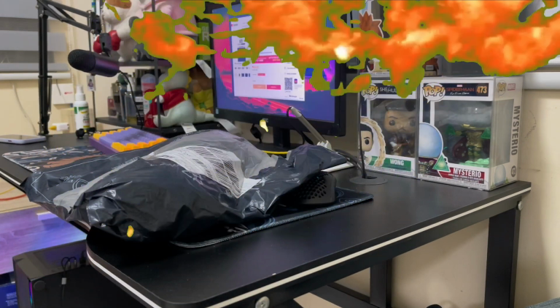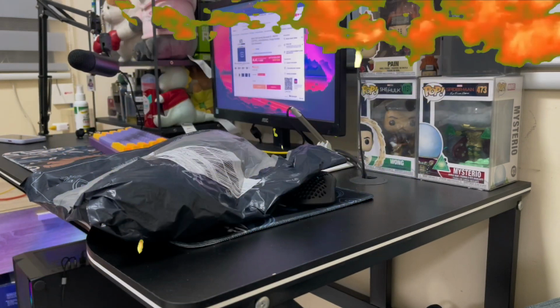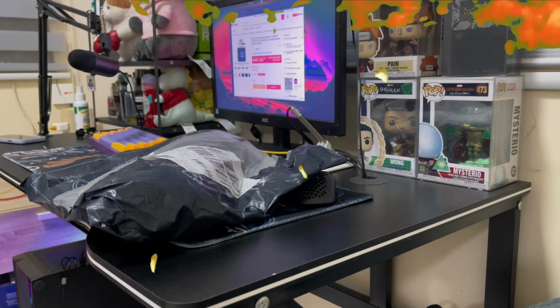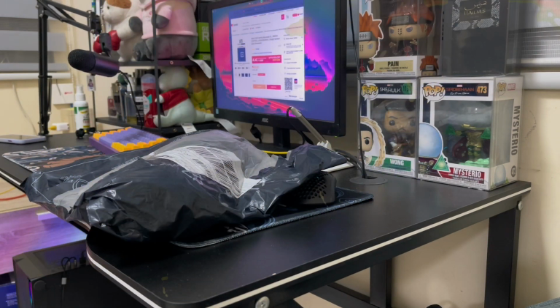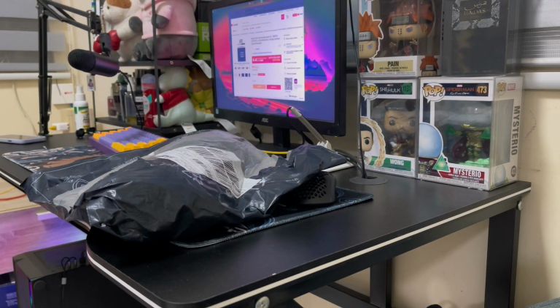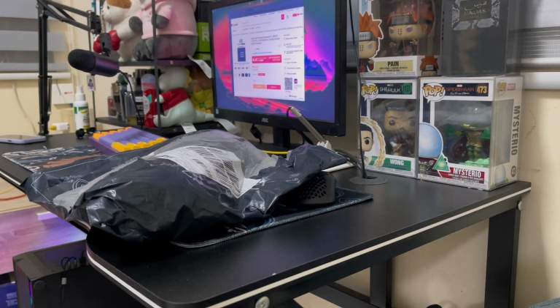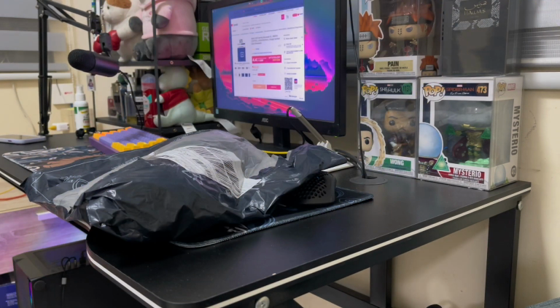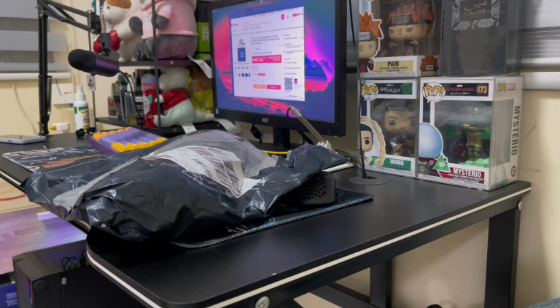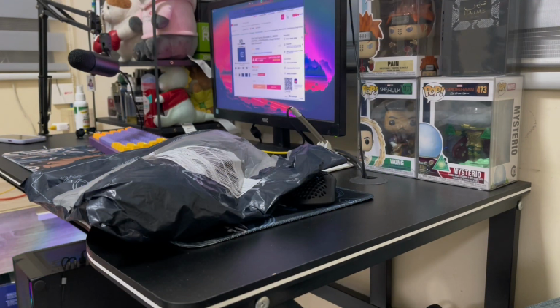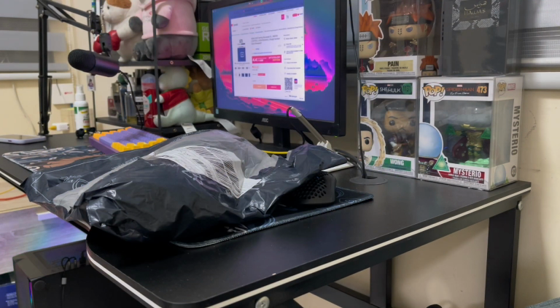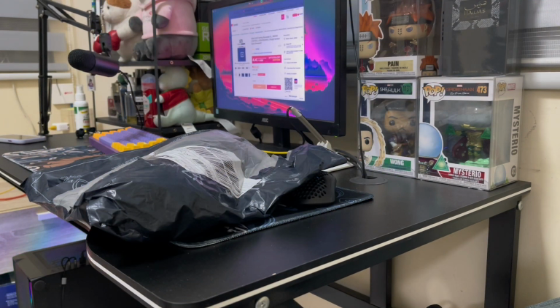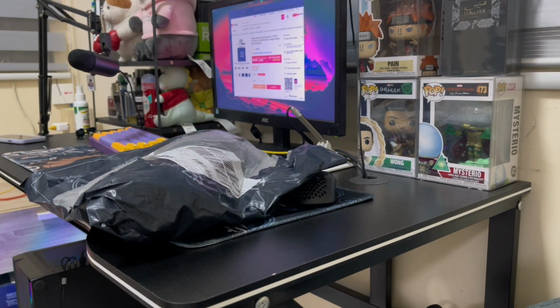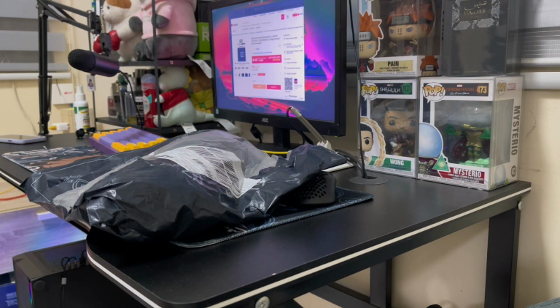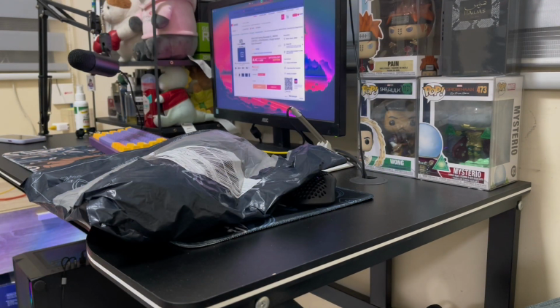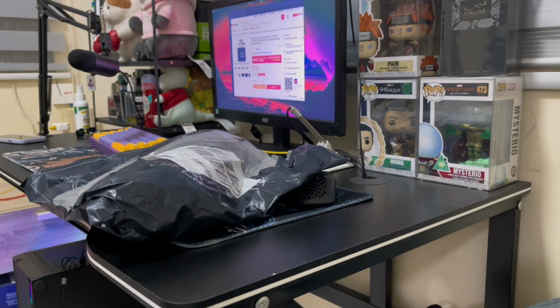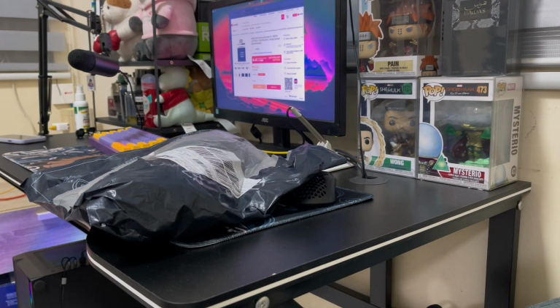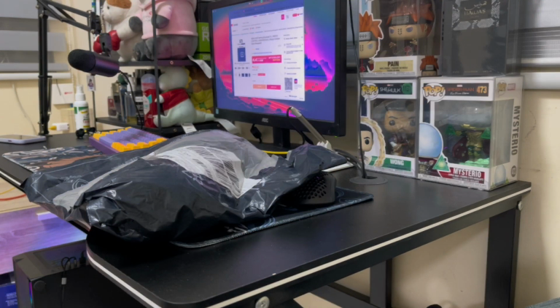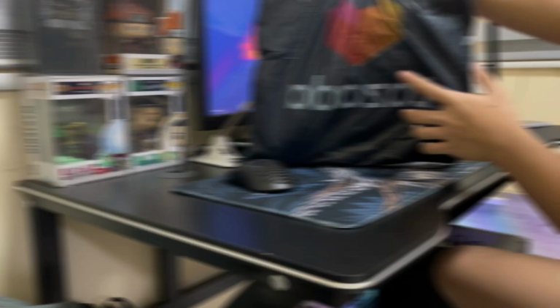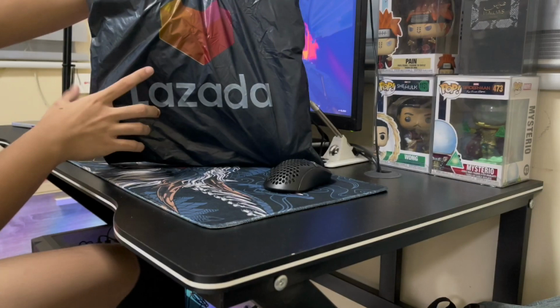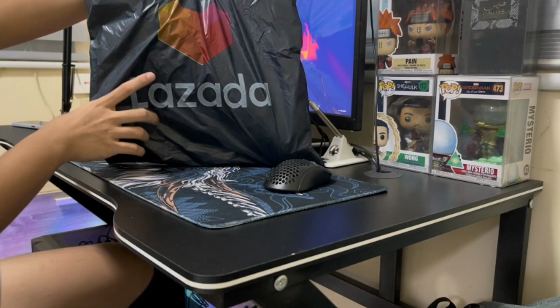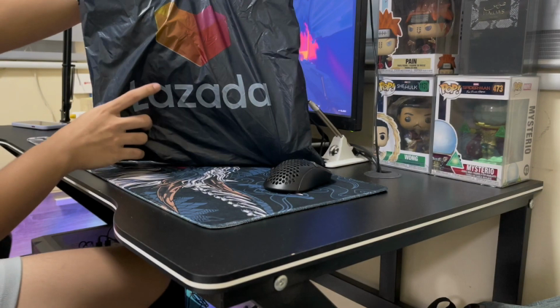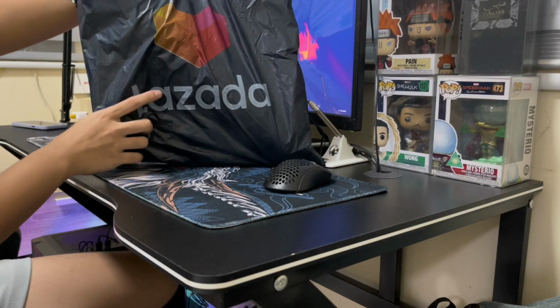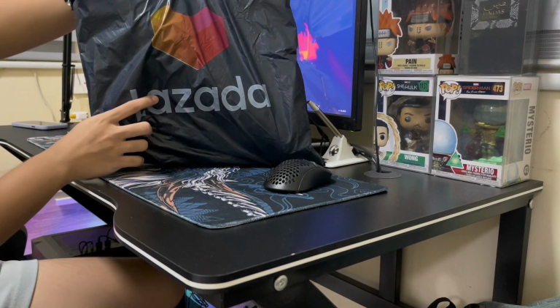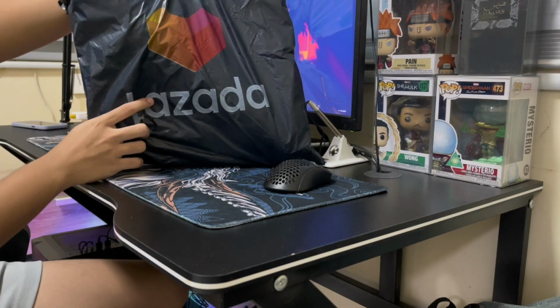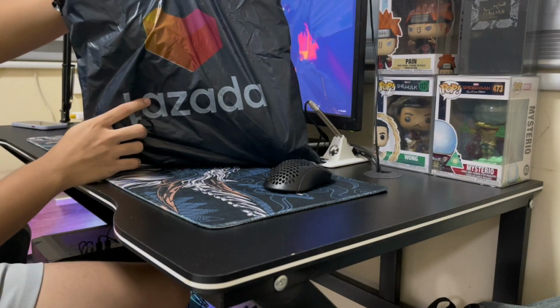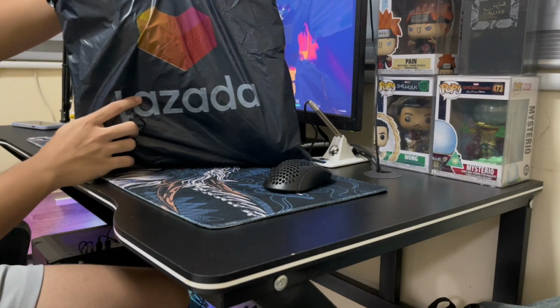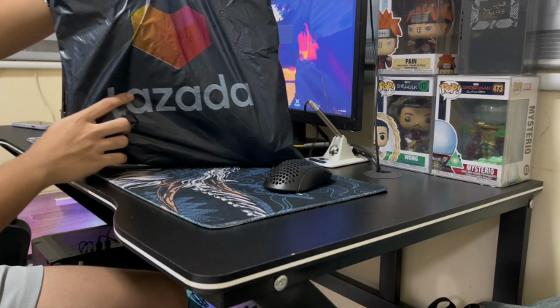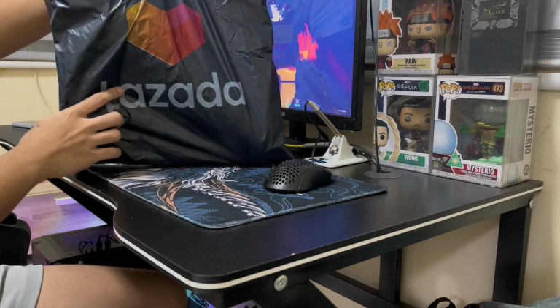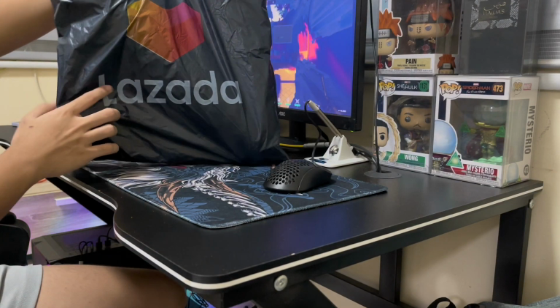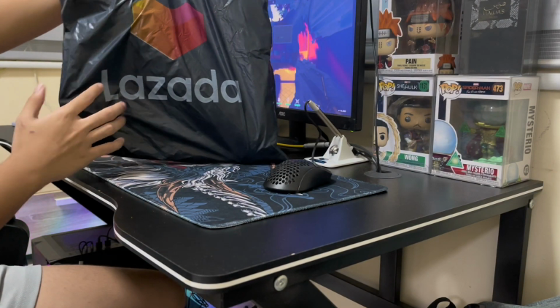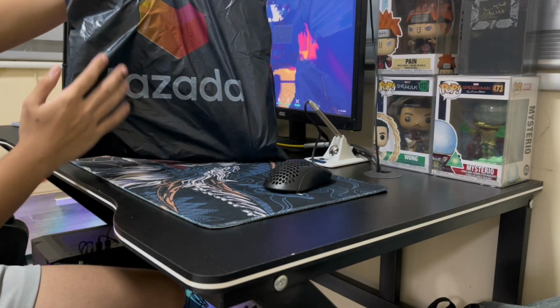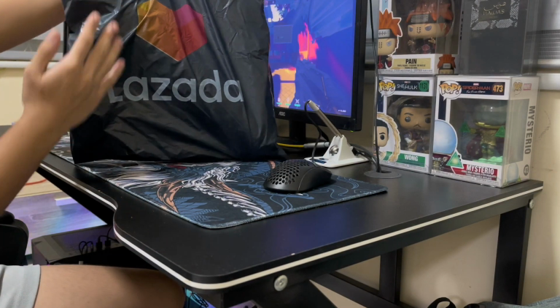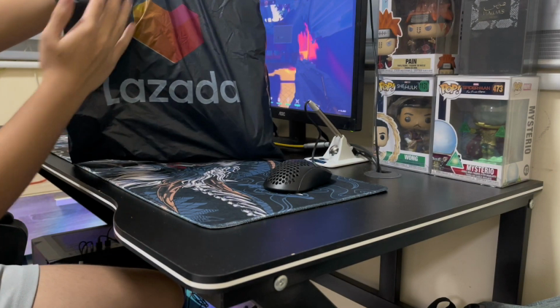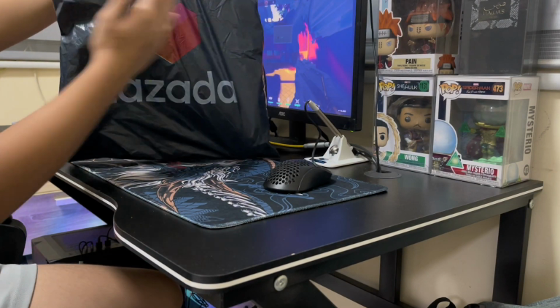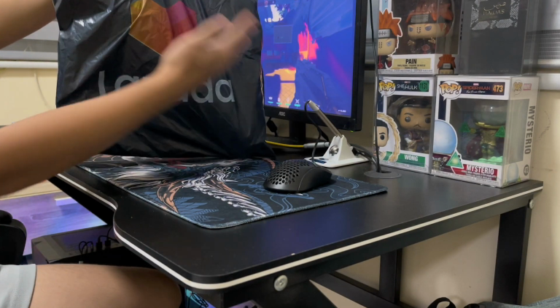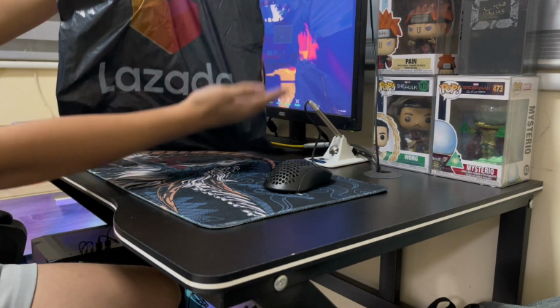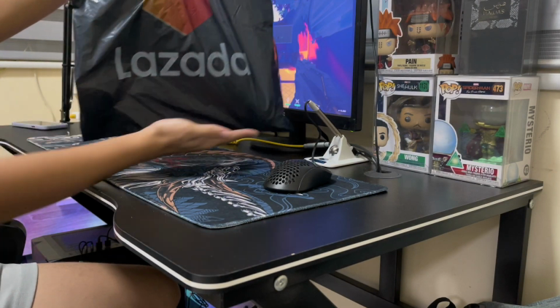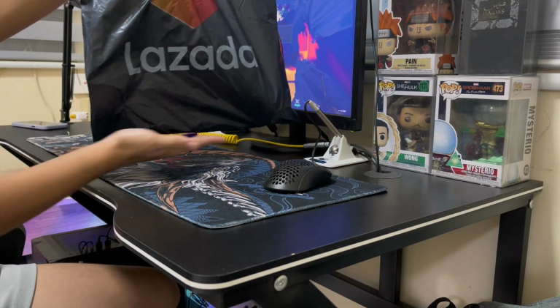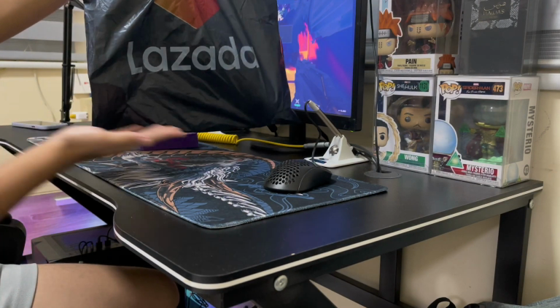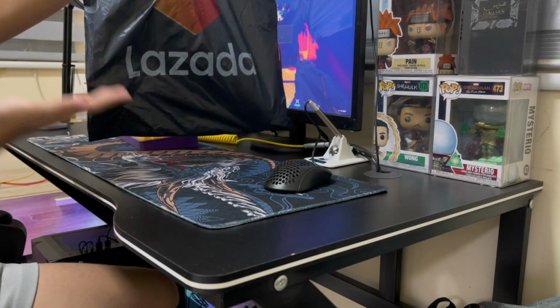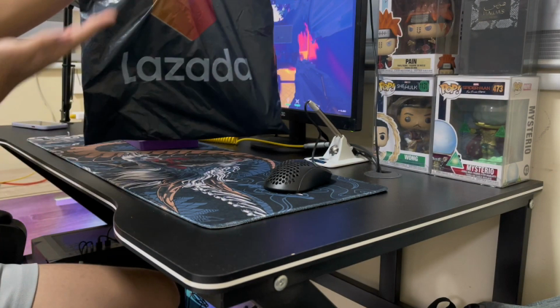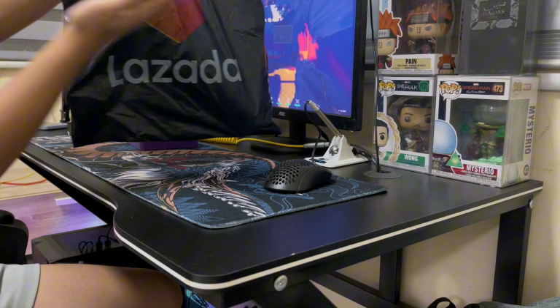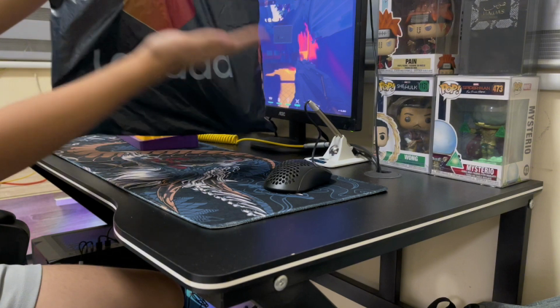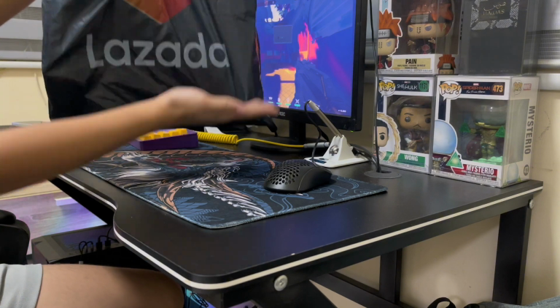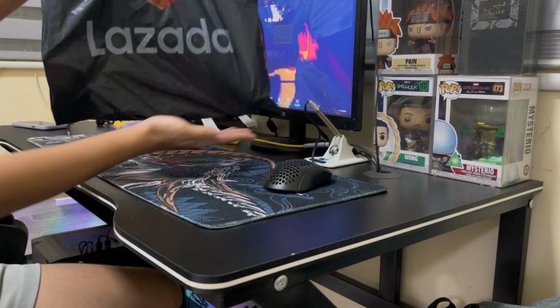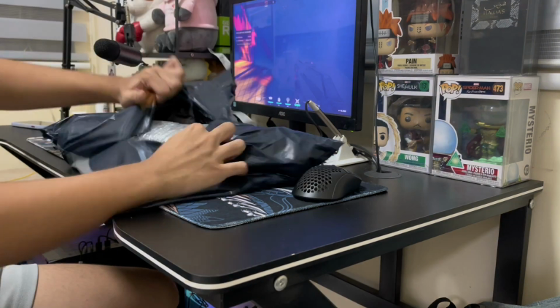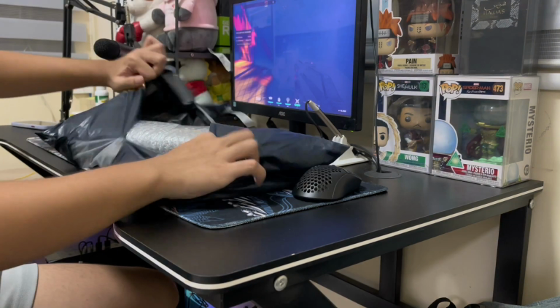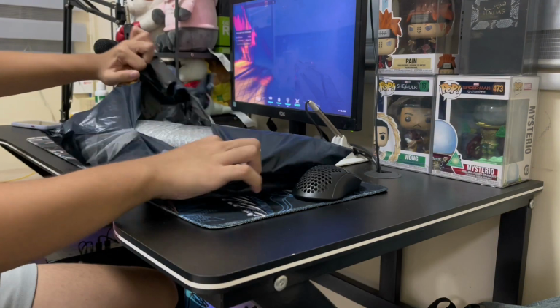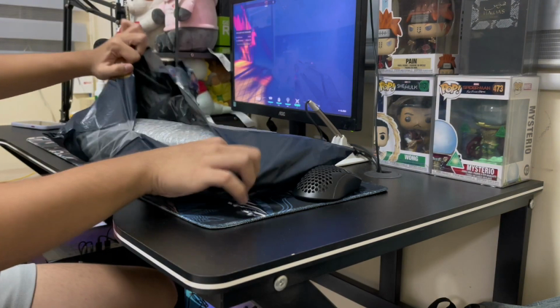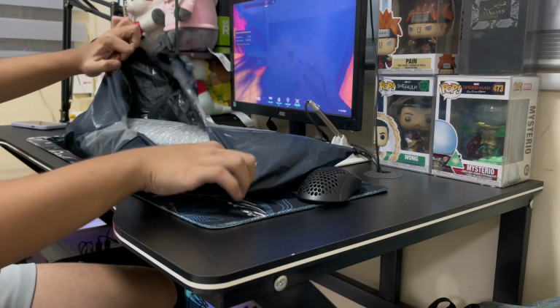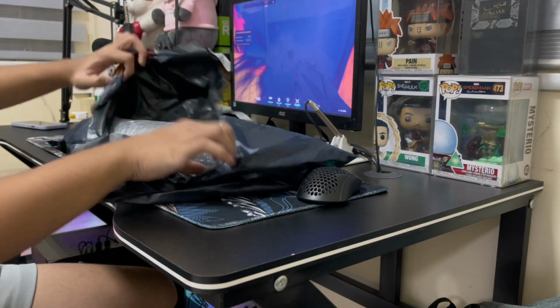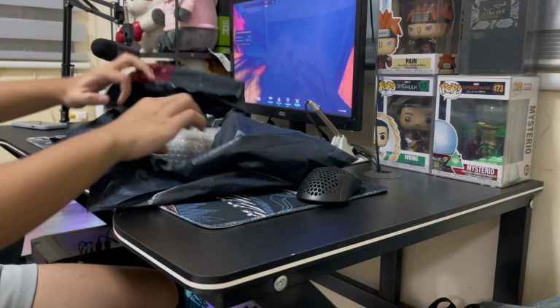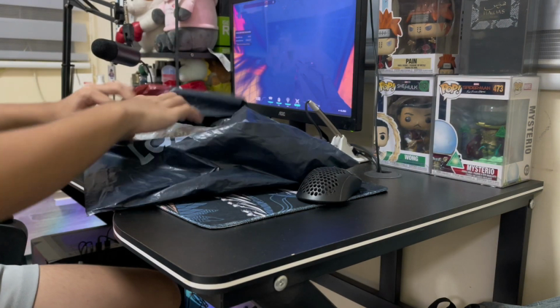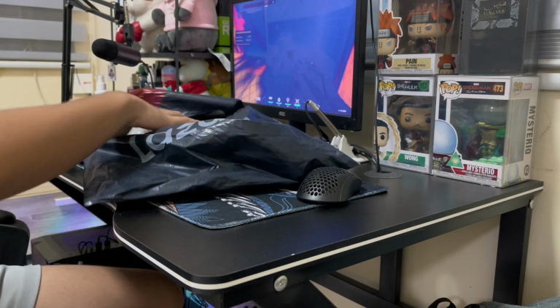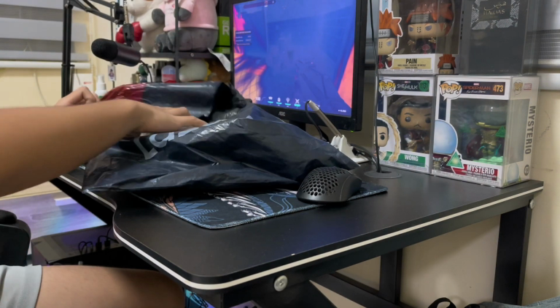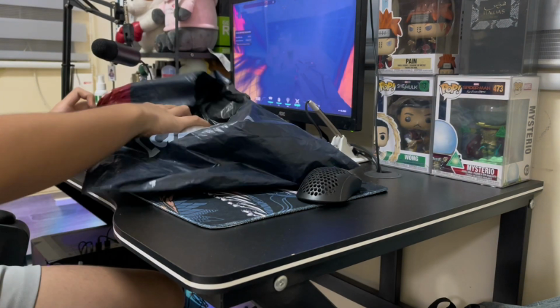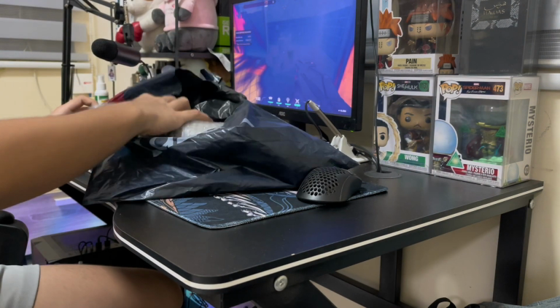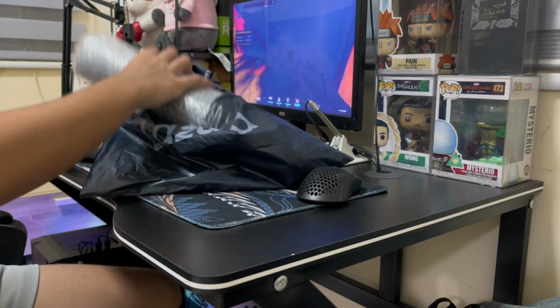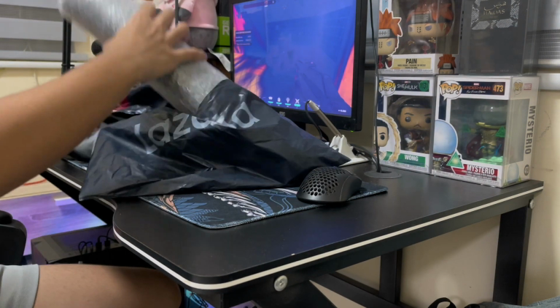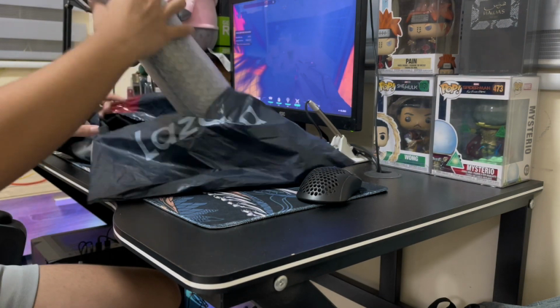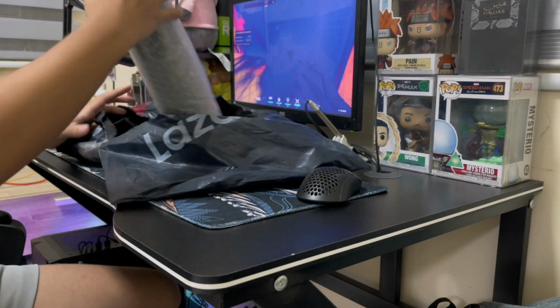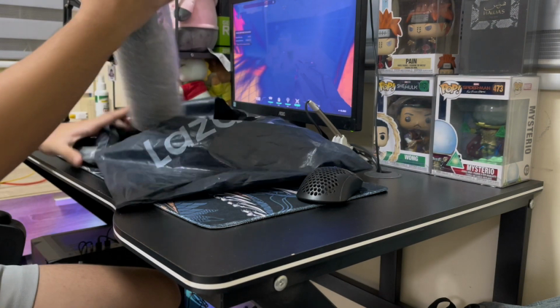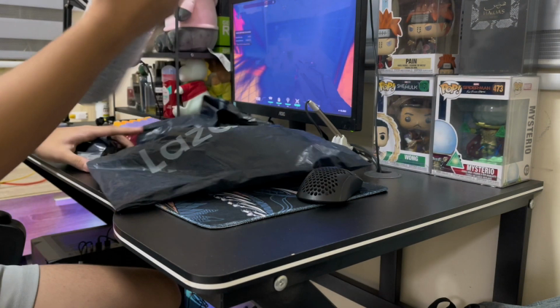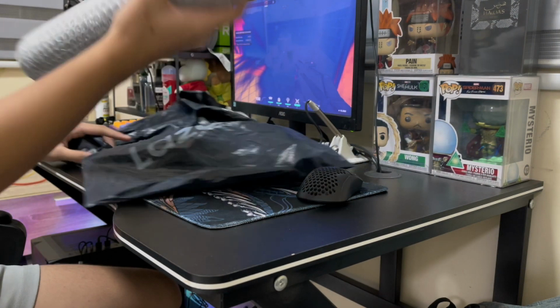Whoa, what the heck? That was fast. So the package comes in this Lazada pouch, and inside you'll see the mousepad.